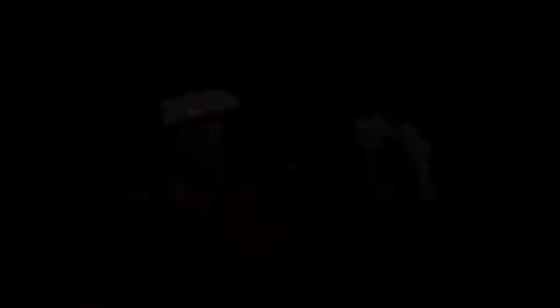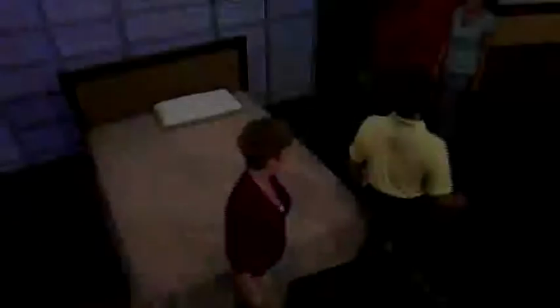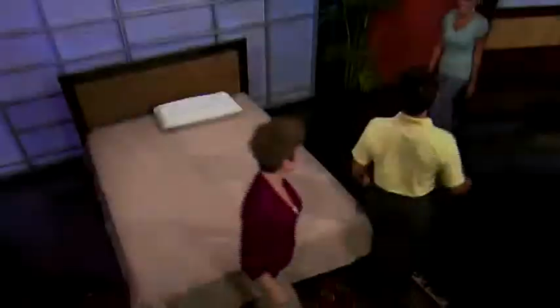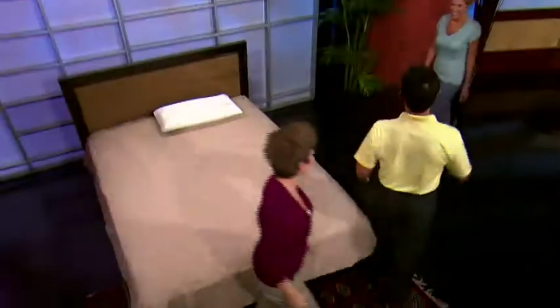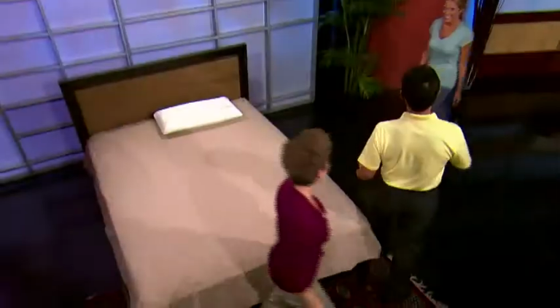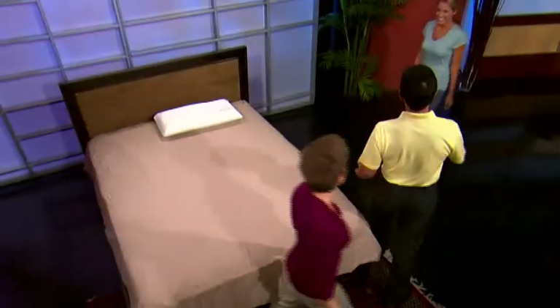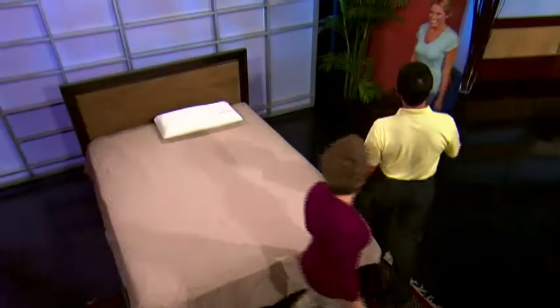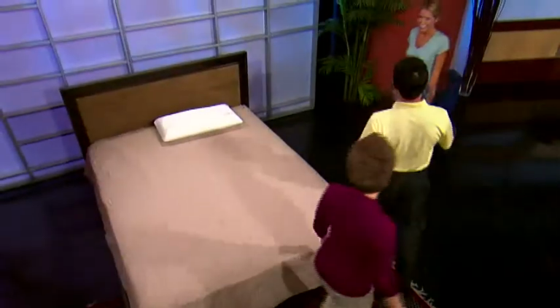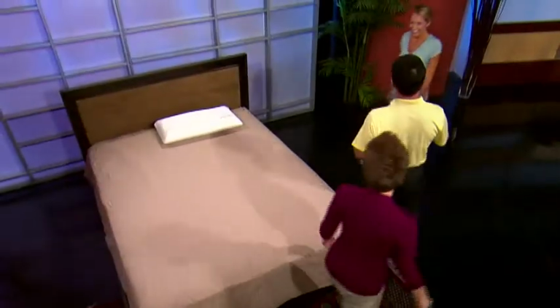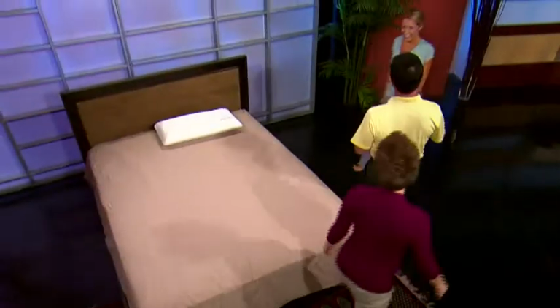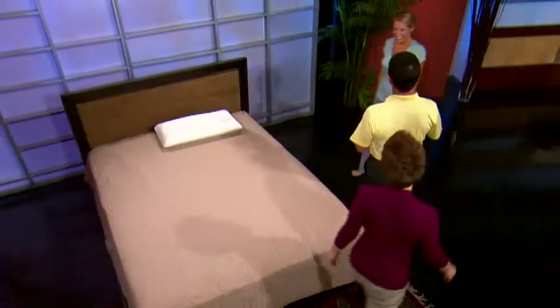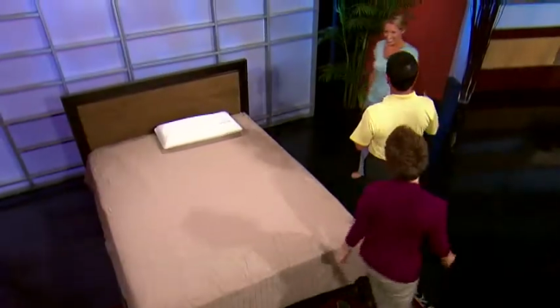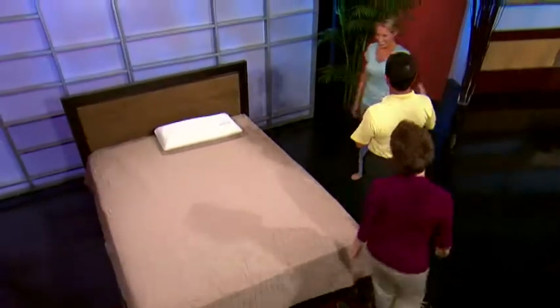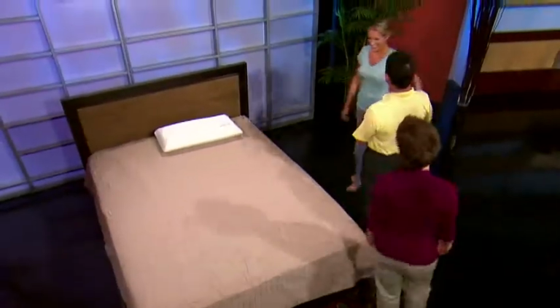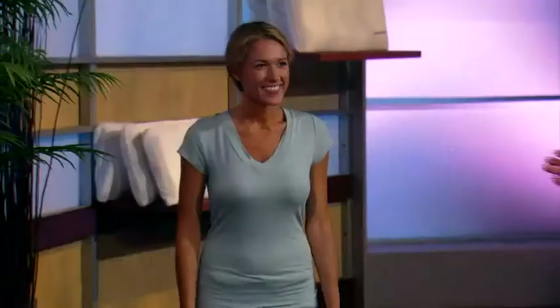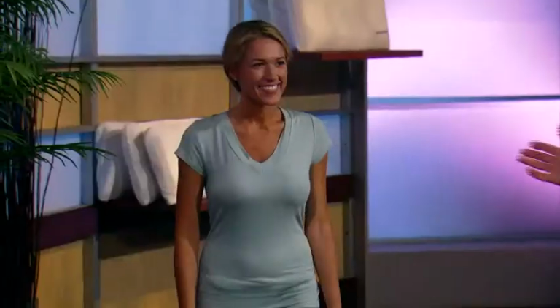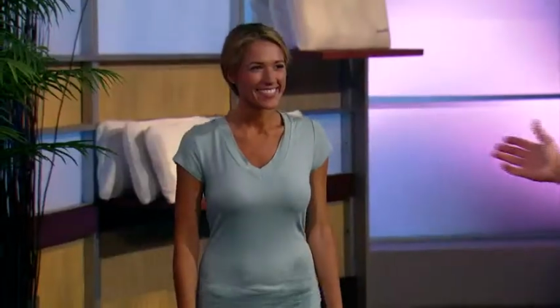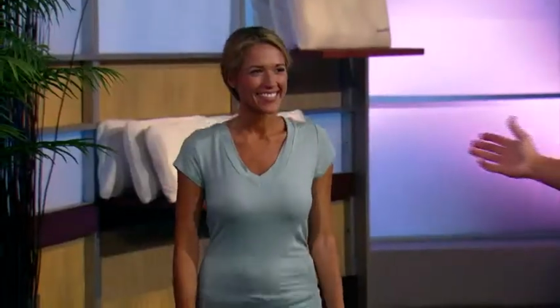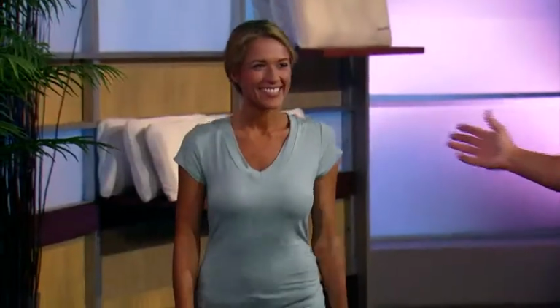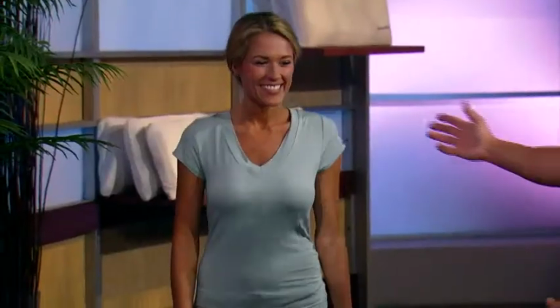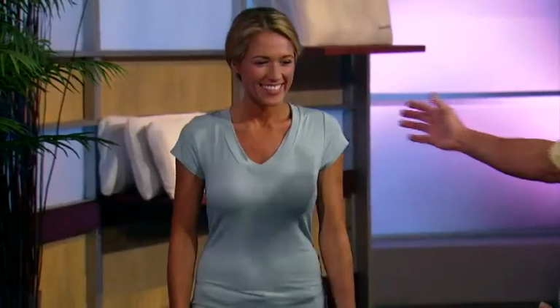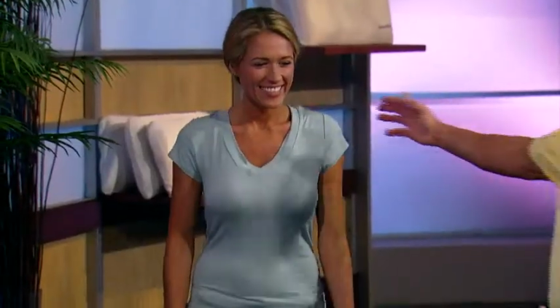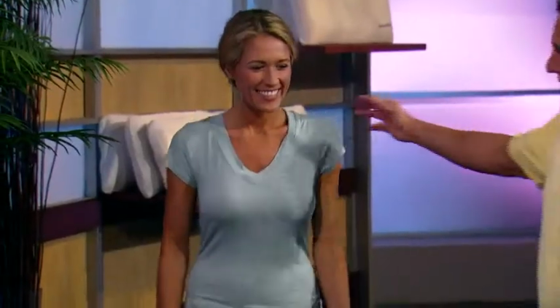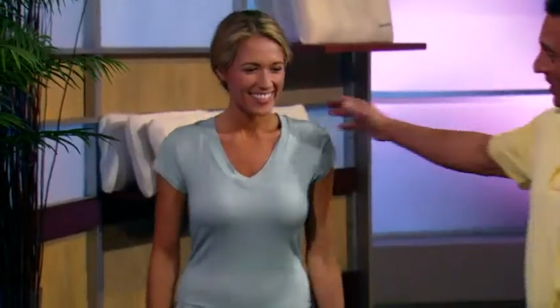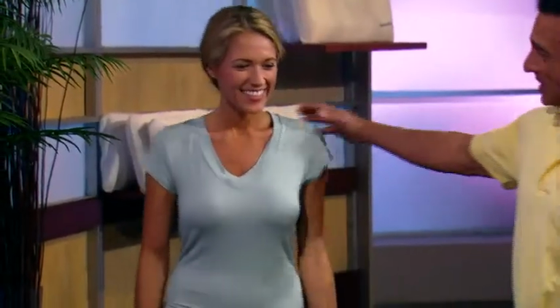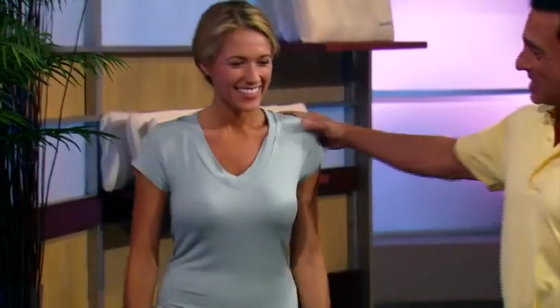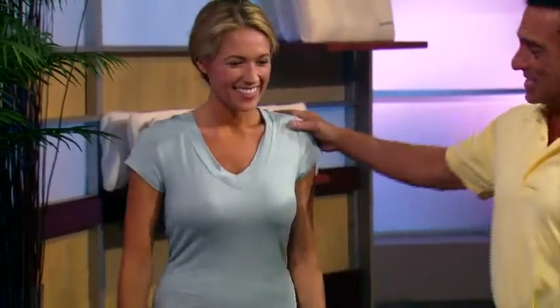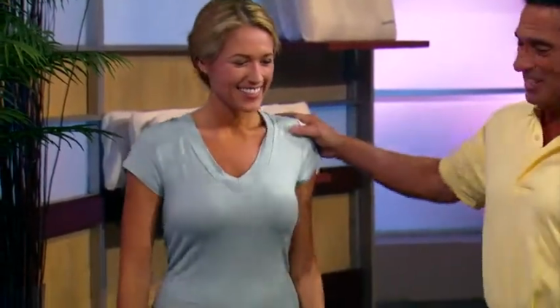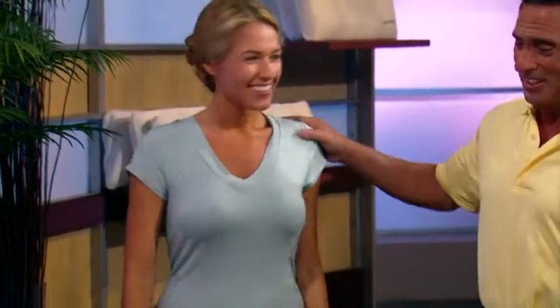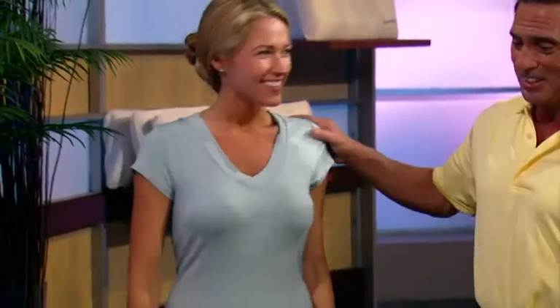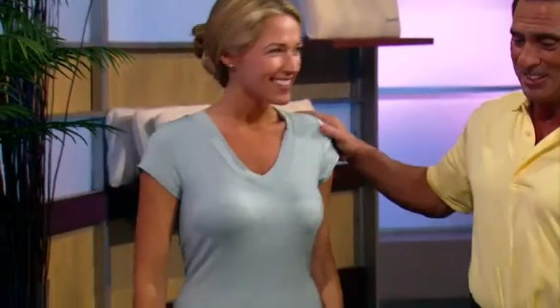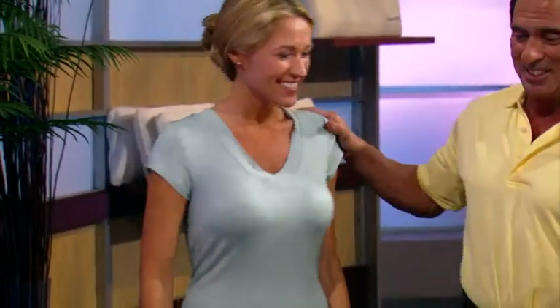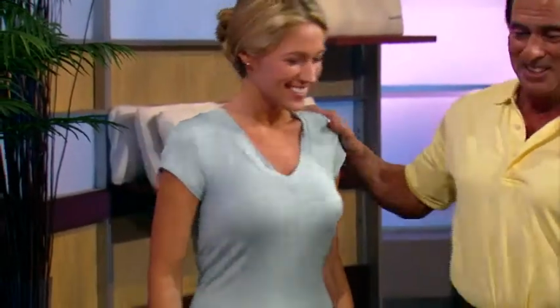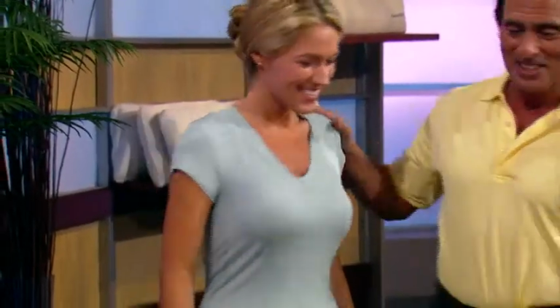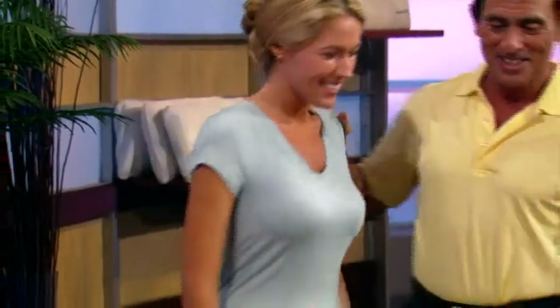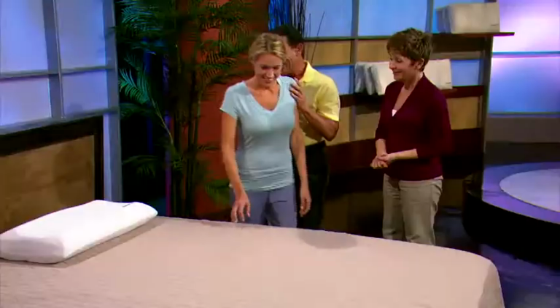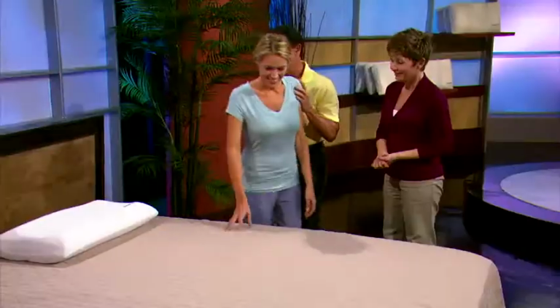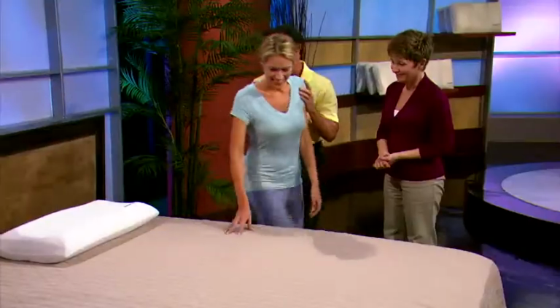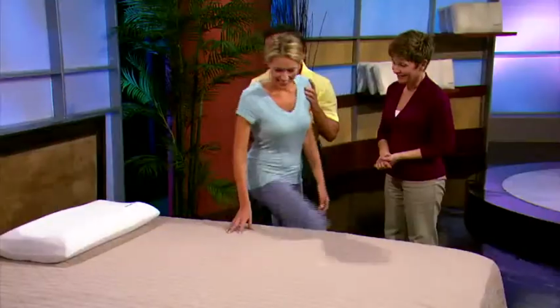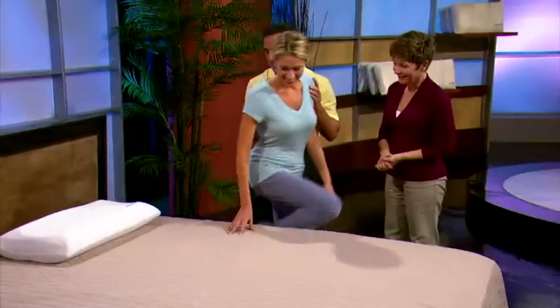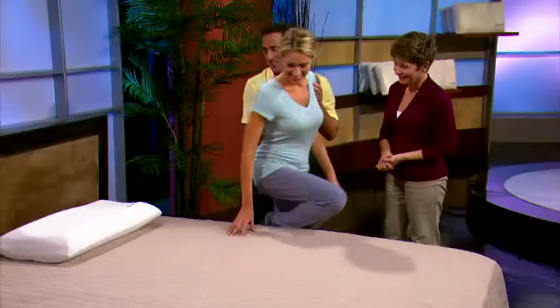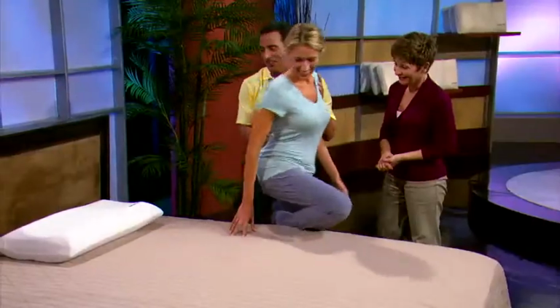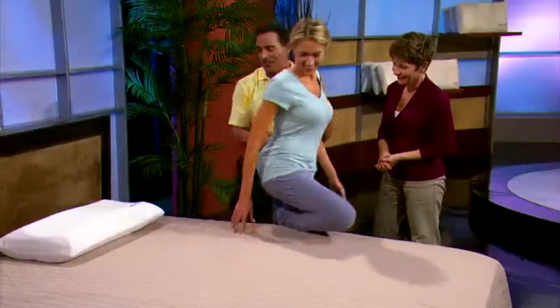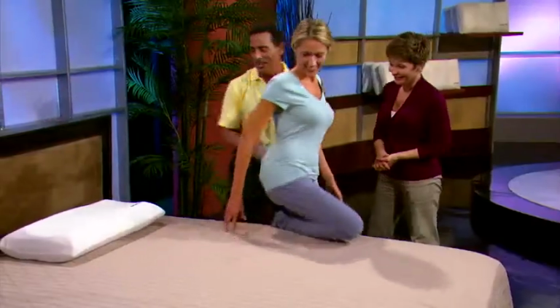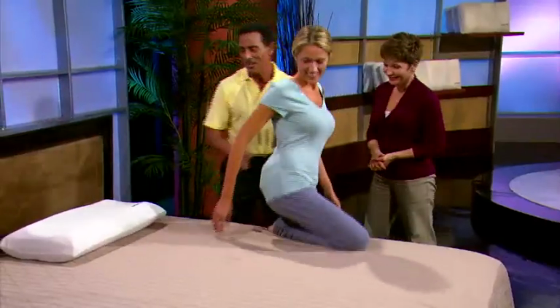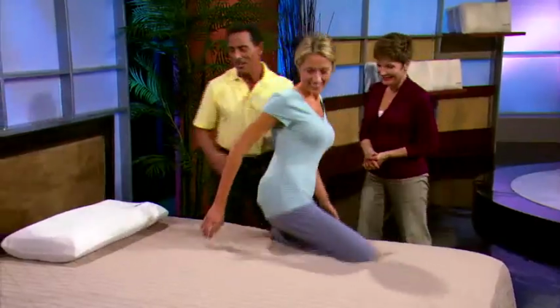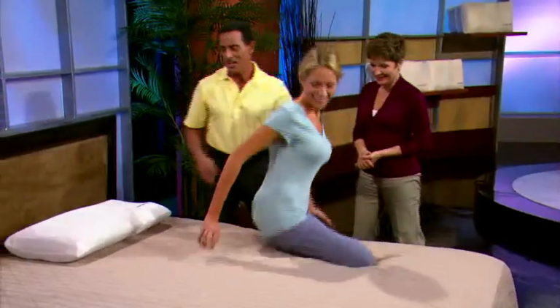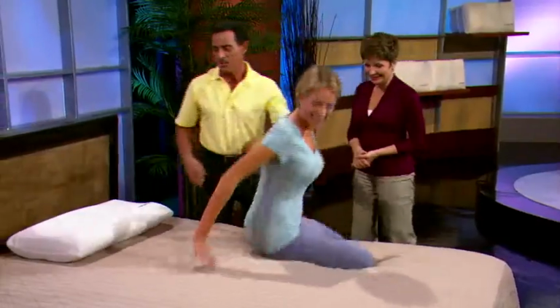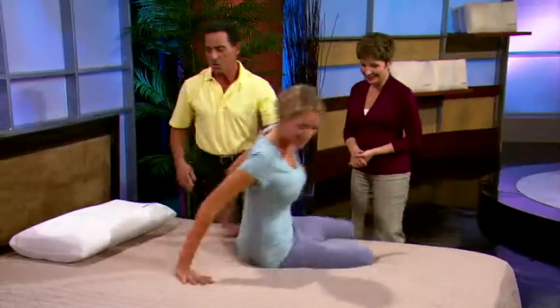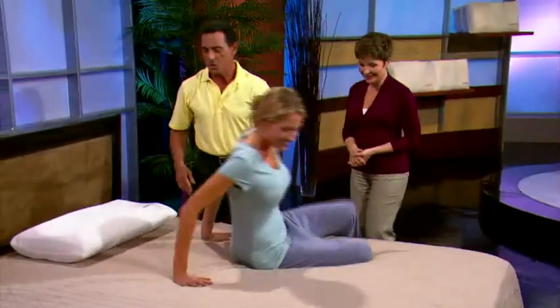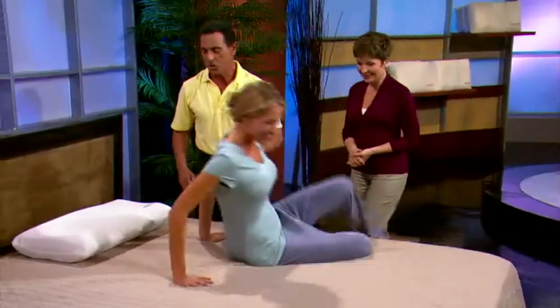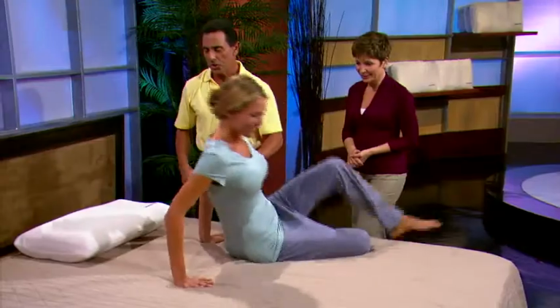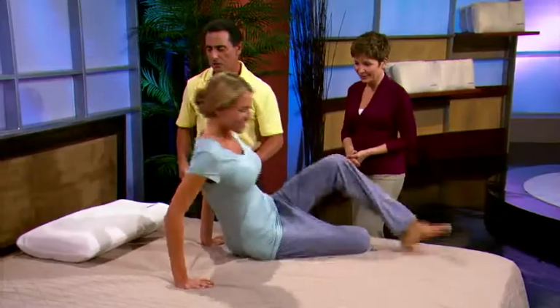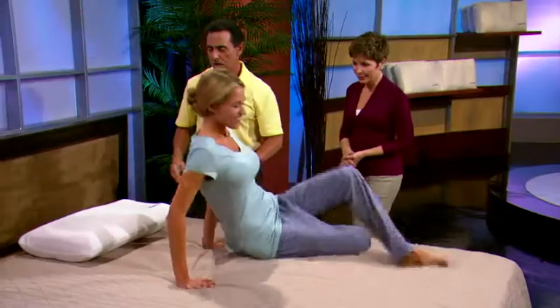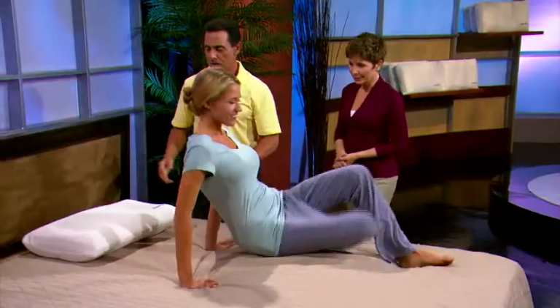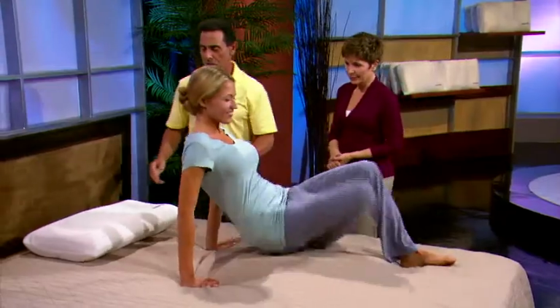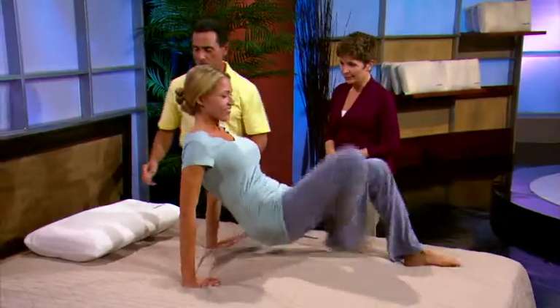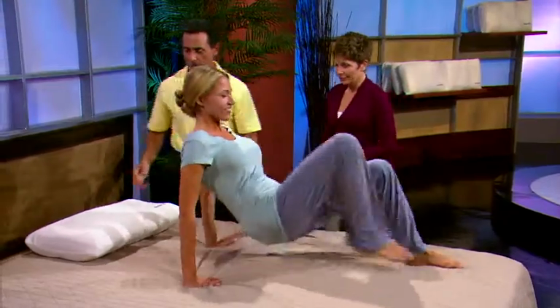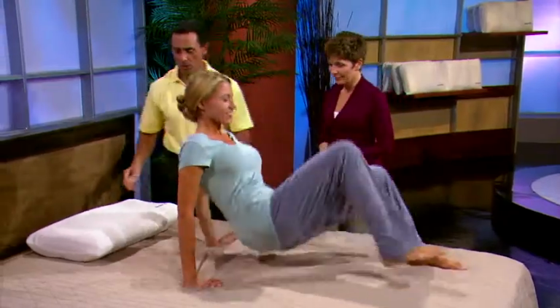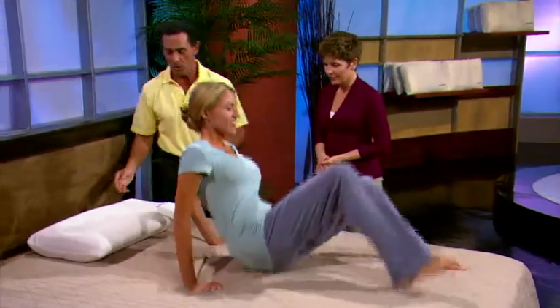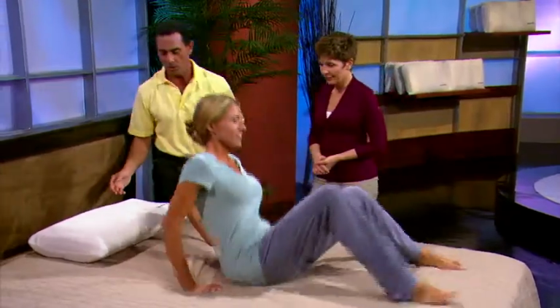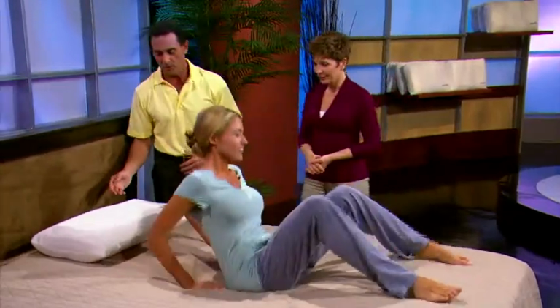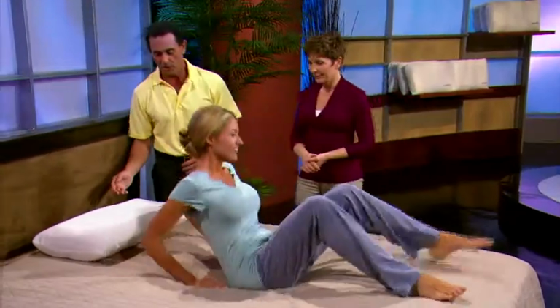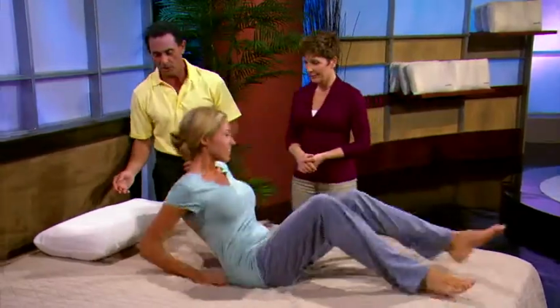Joining us today is Sarah. Great to see you. Okay Sarah, lay back and let me show you the magic of the Wonder Flex.